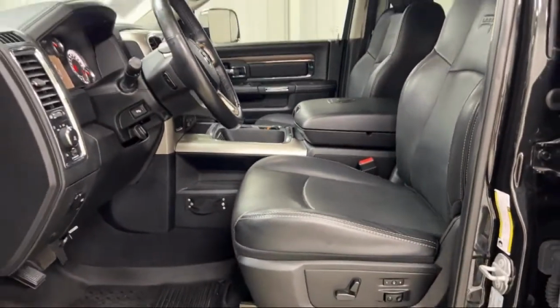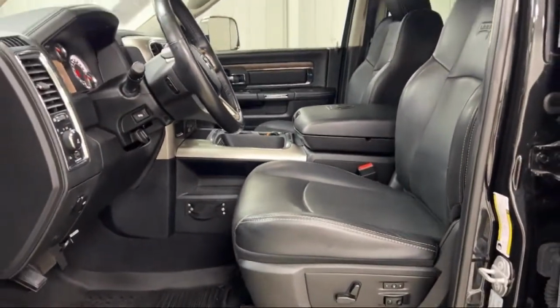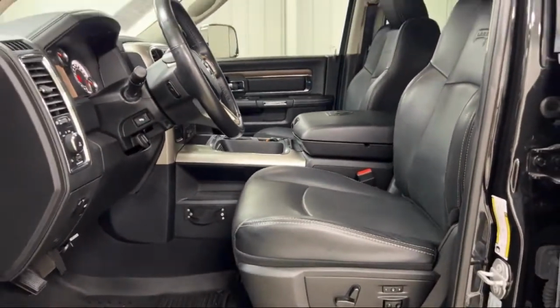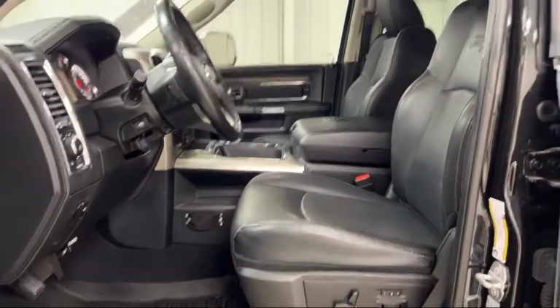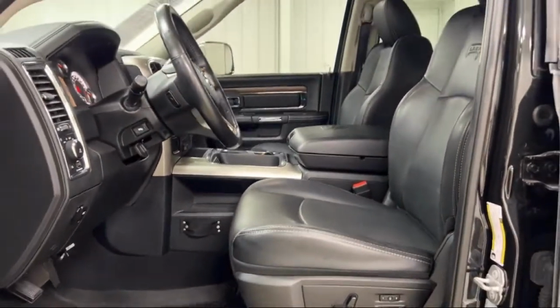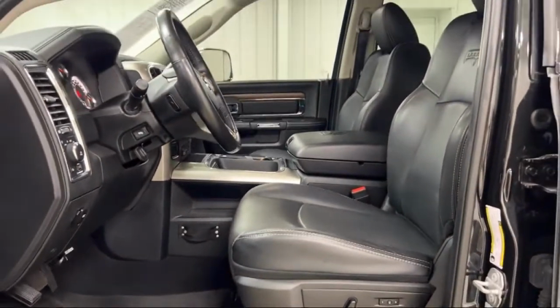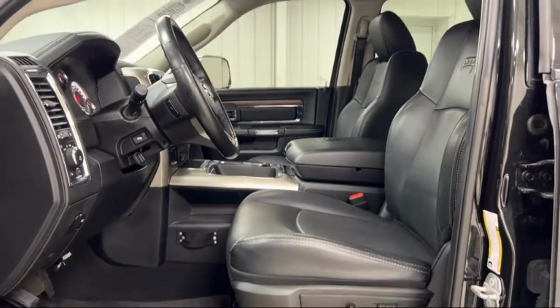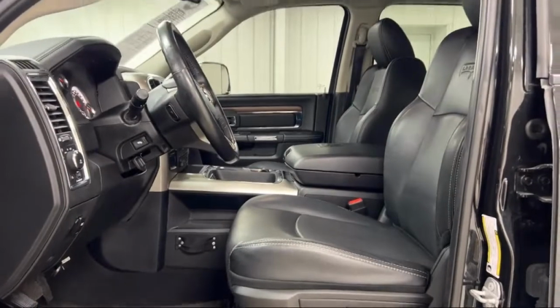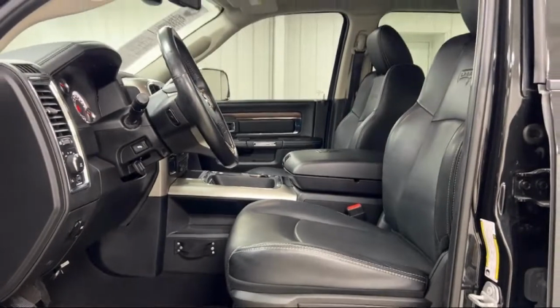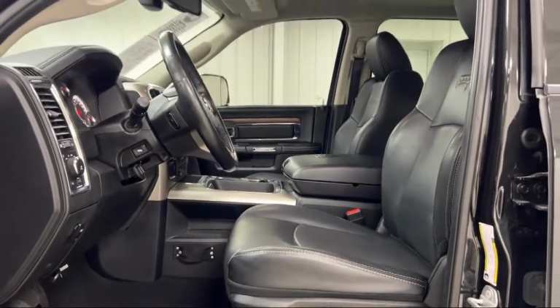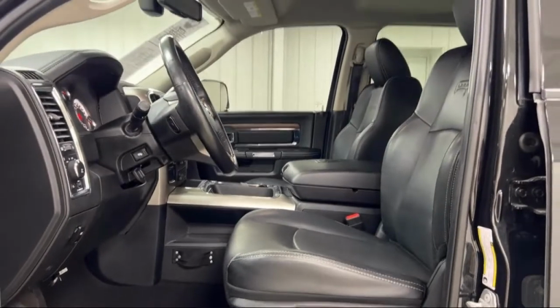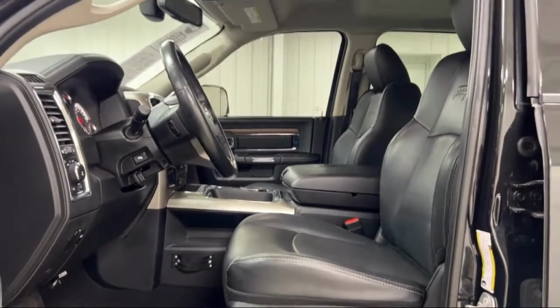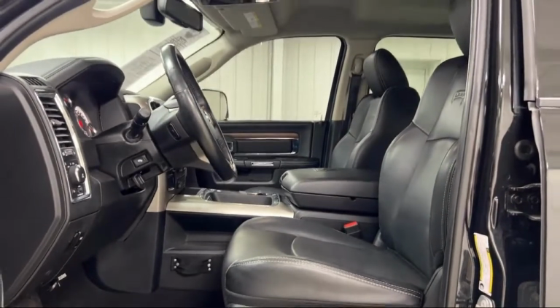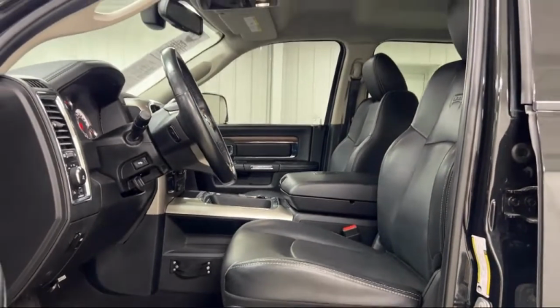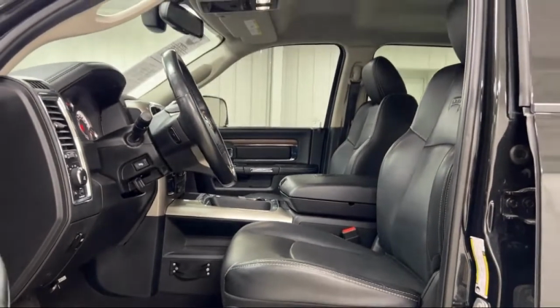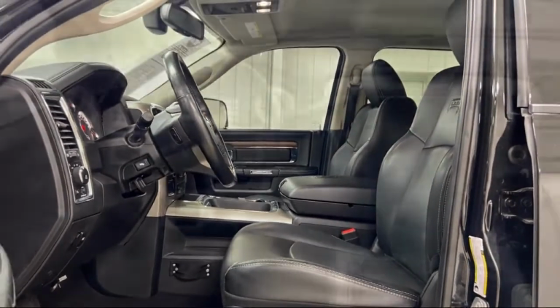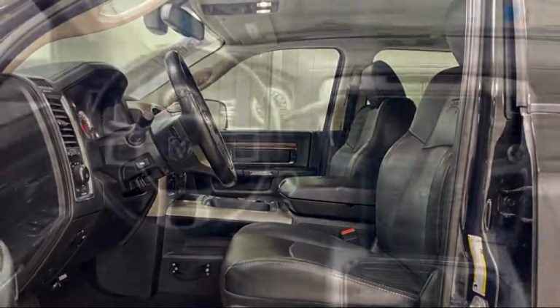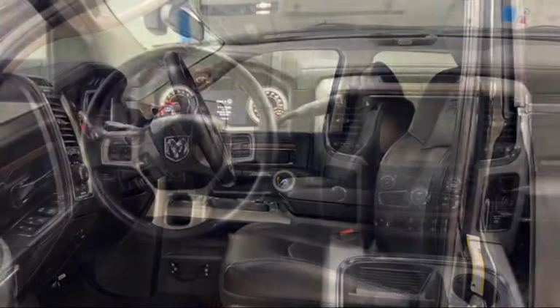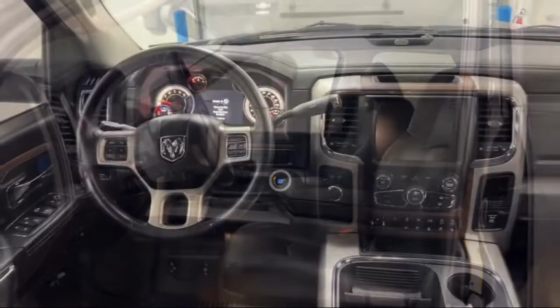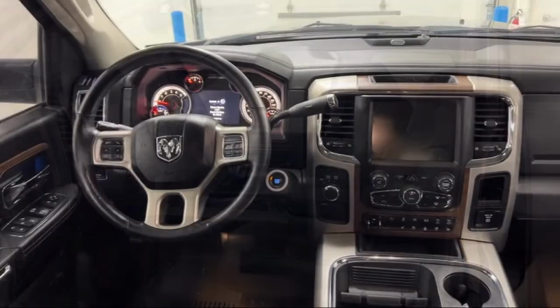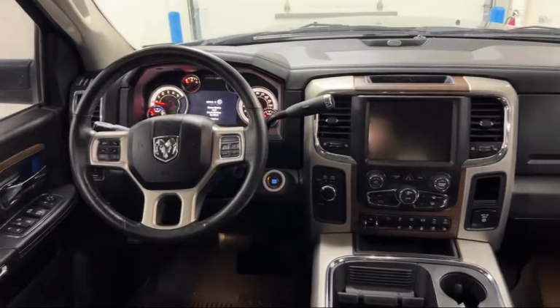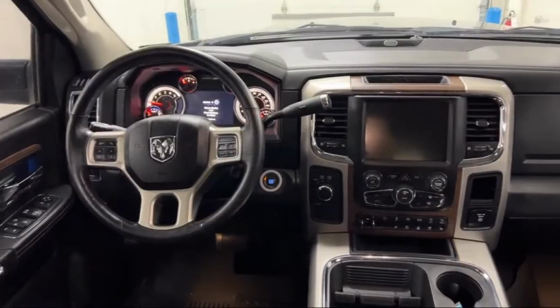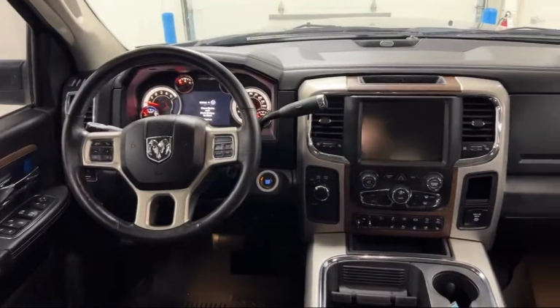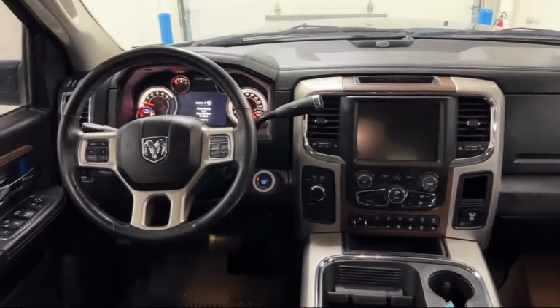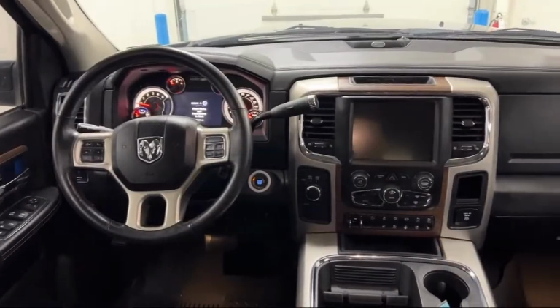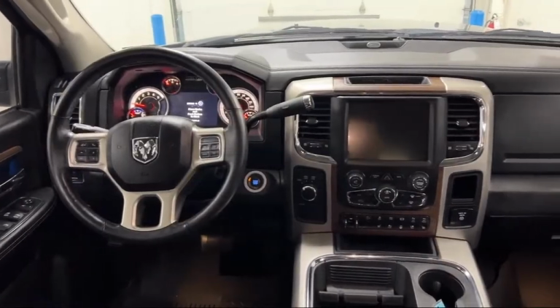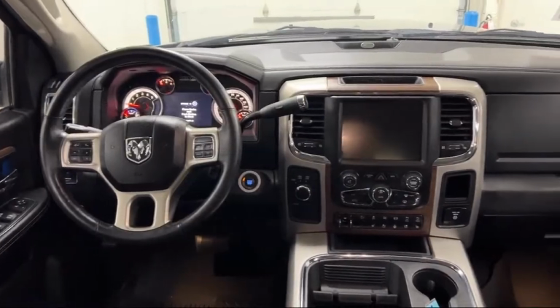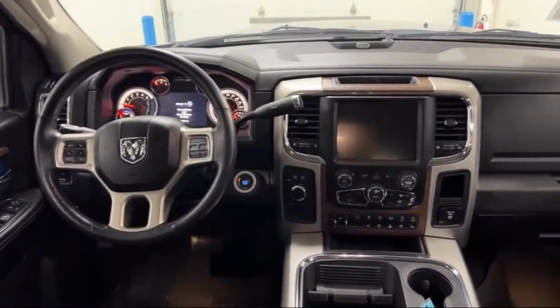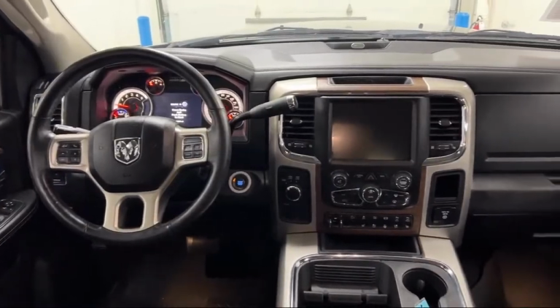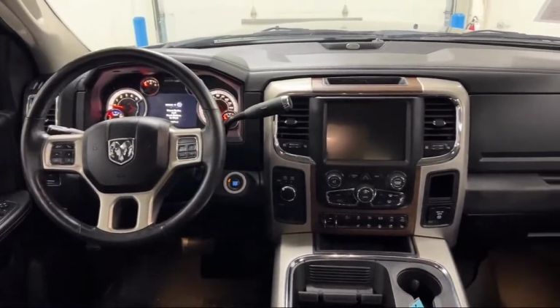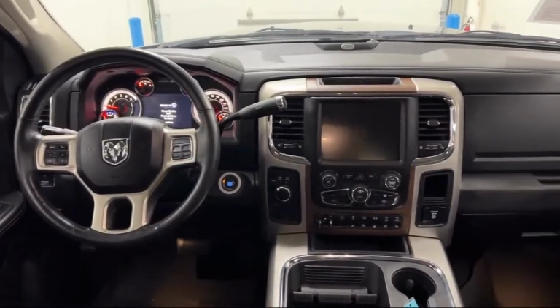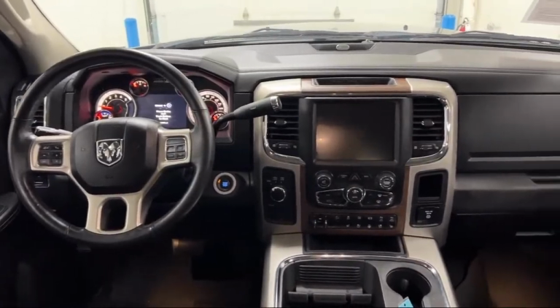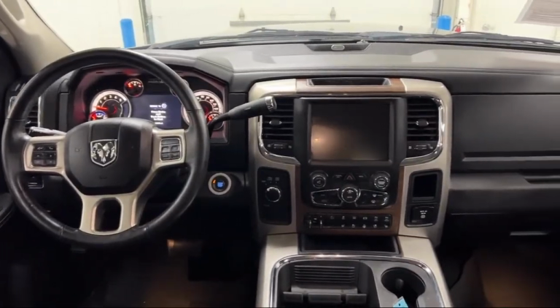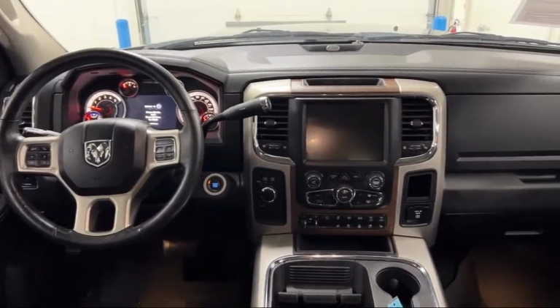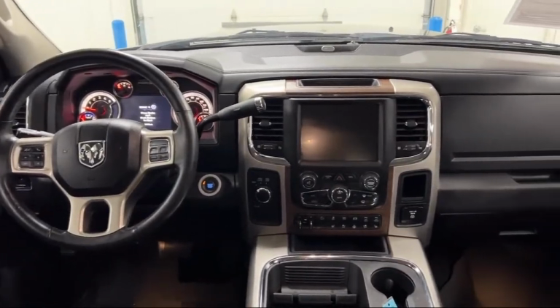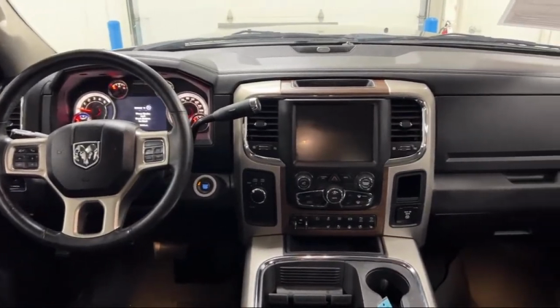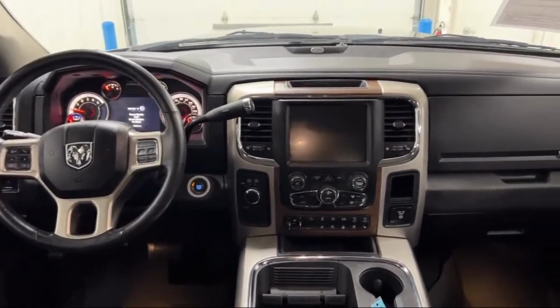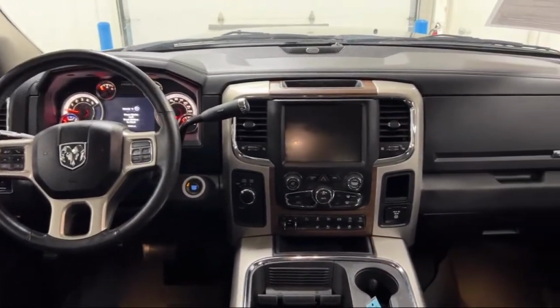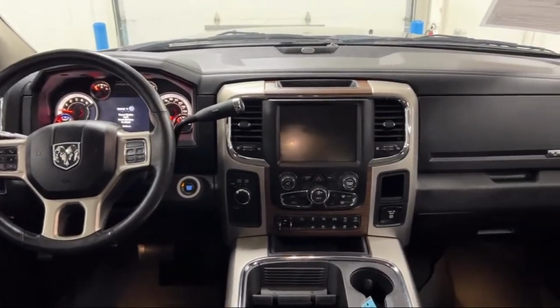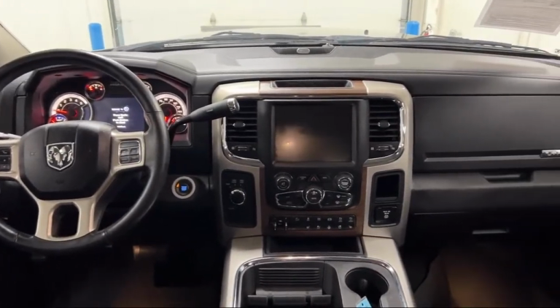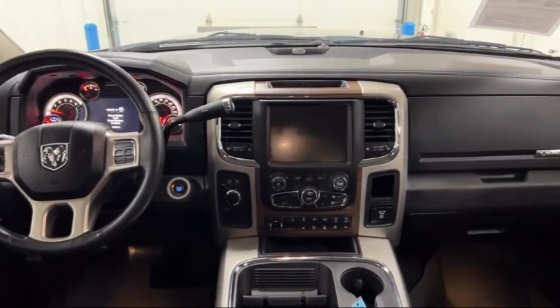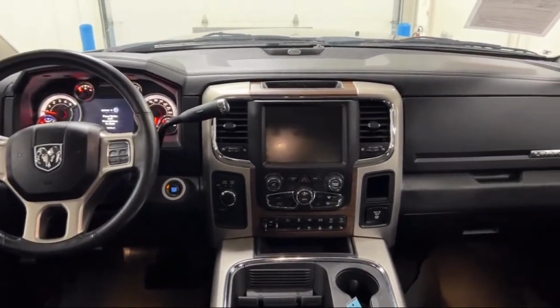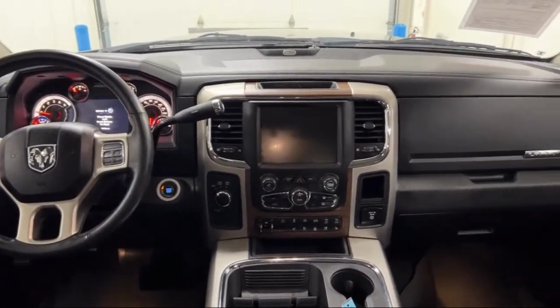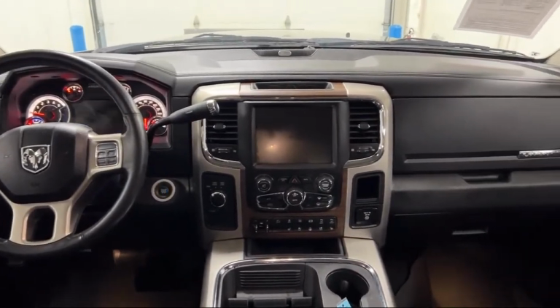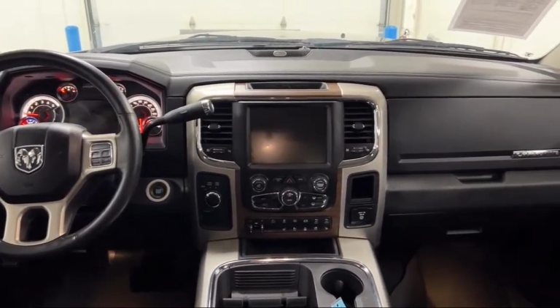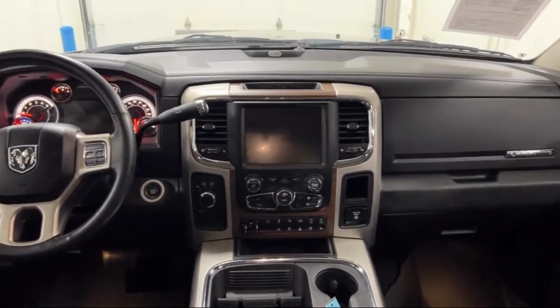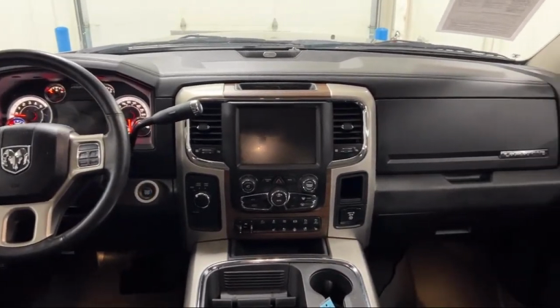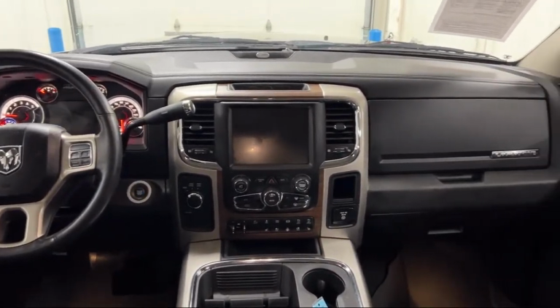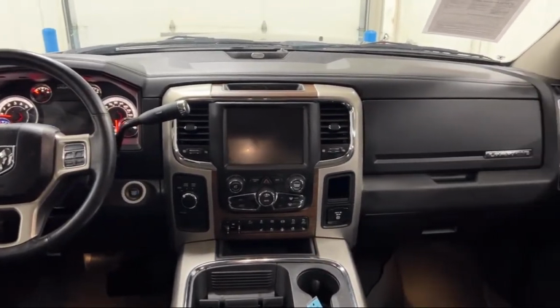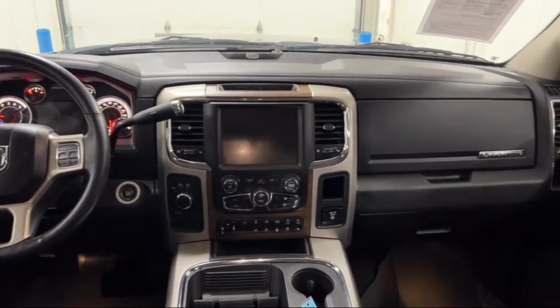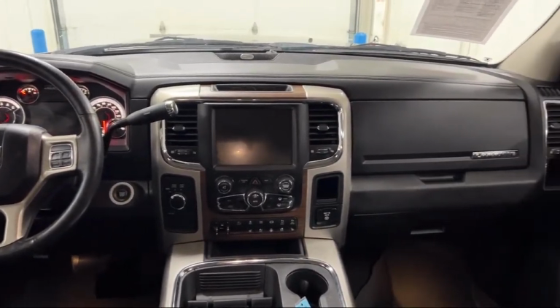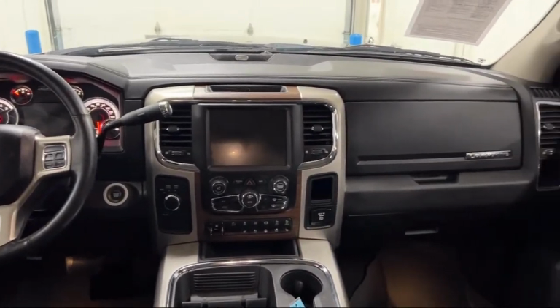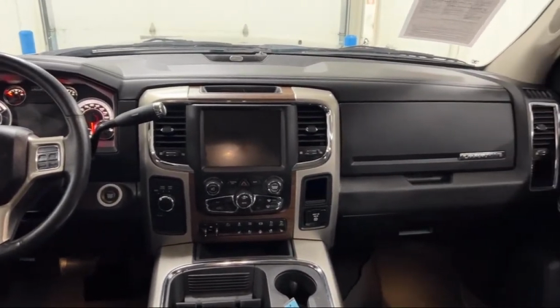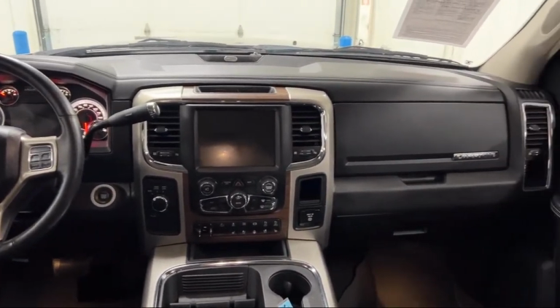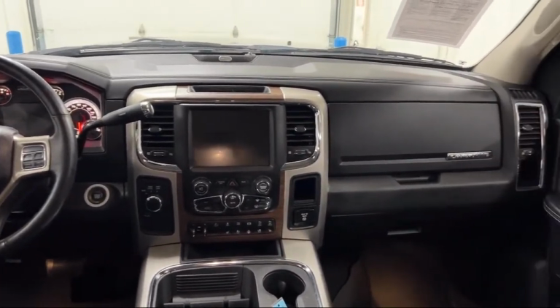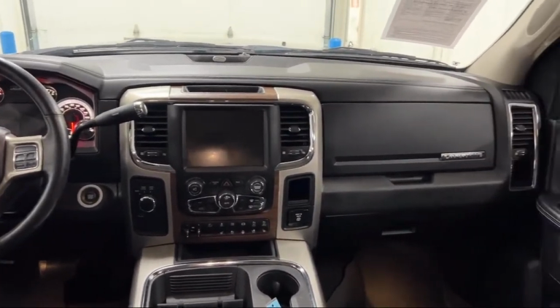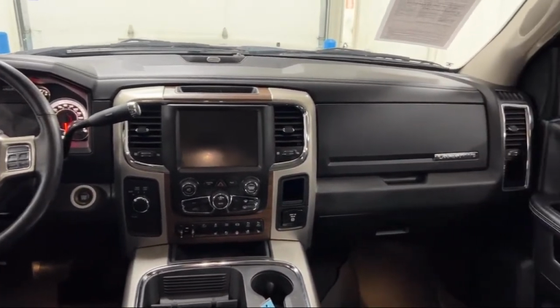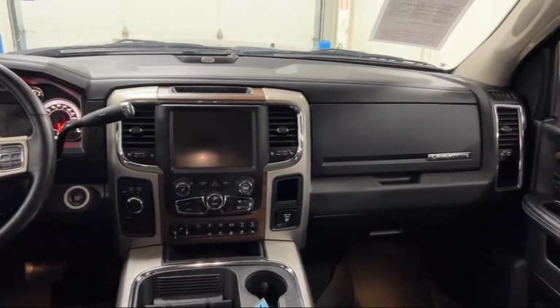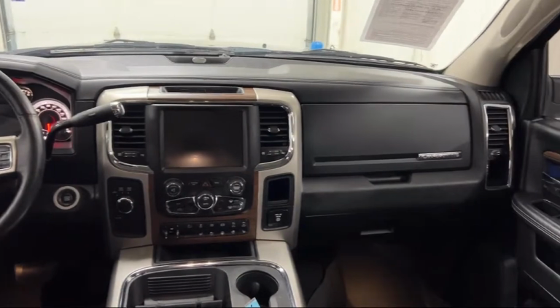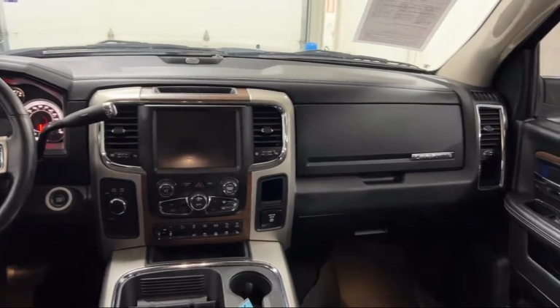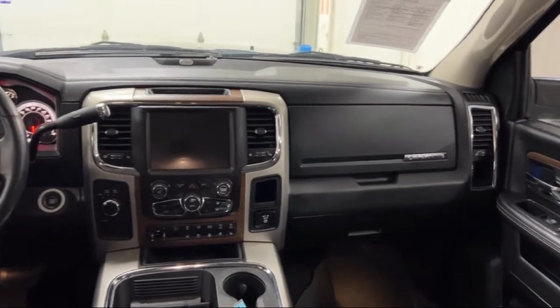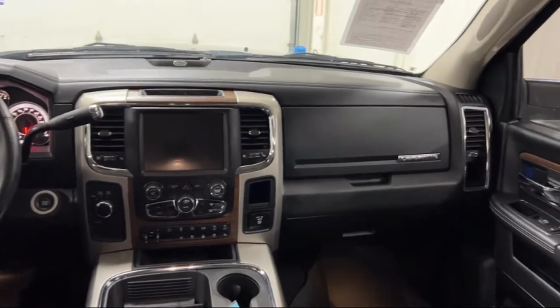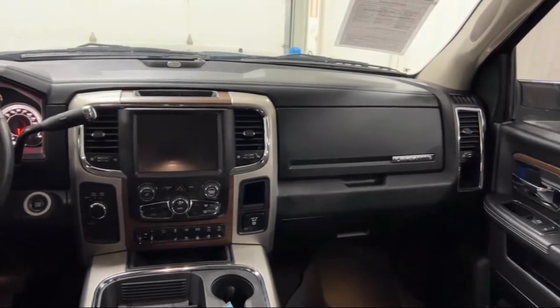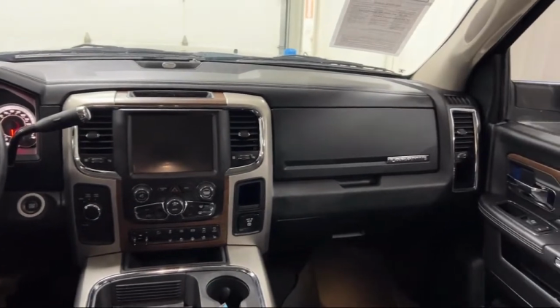Visit us today at one of our convenient locations in Paris or Georgetown, and drive home from your Dan Cummins dealer.